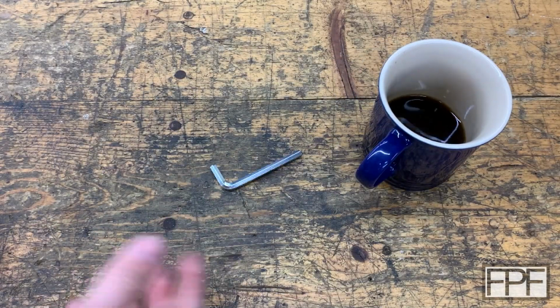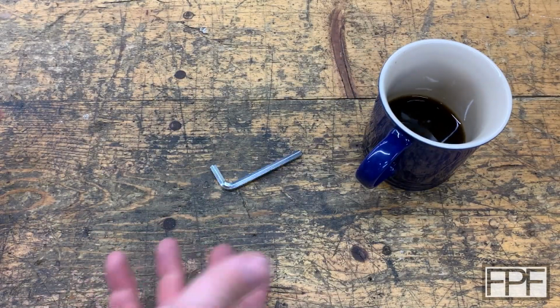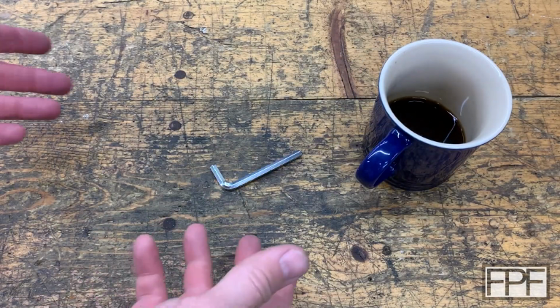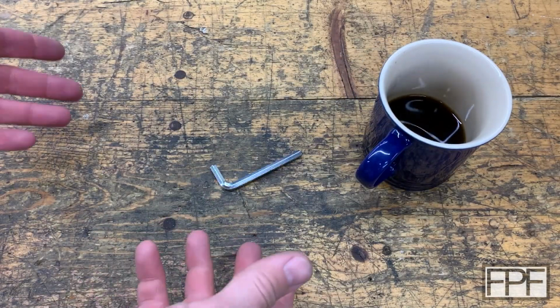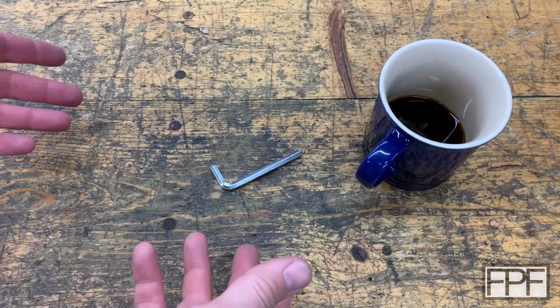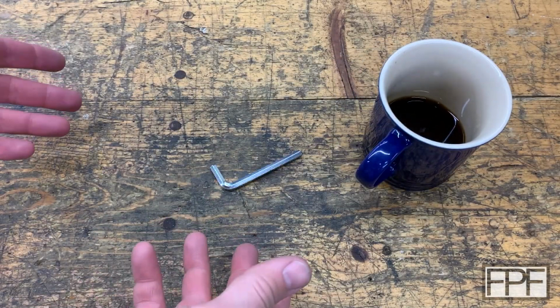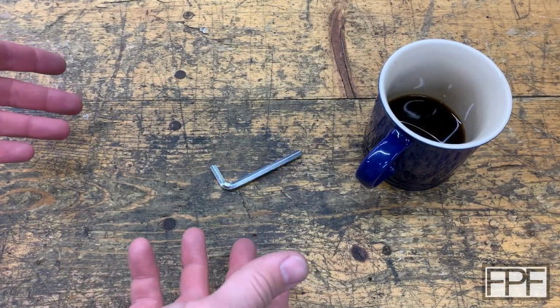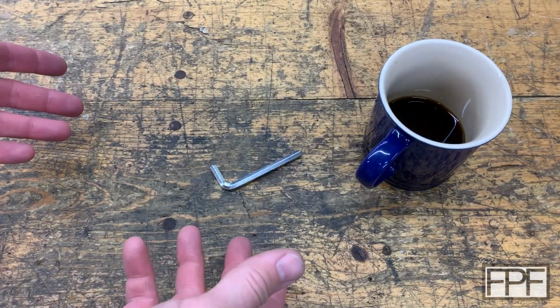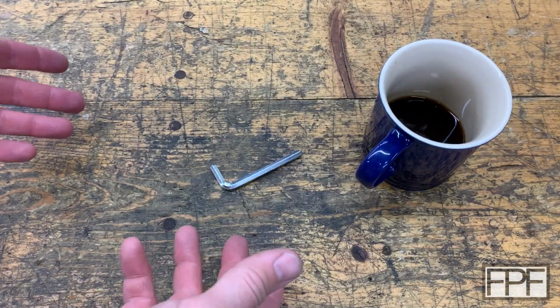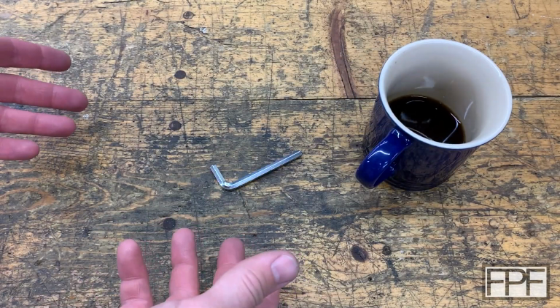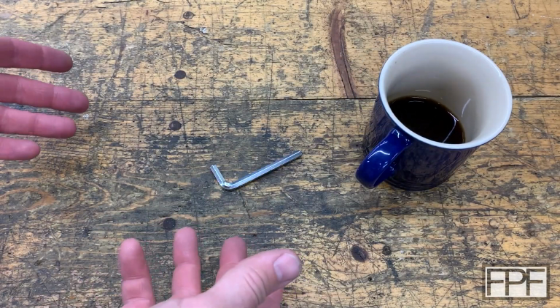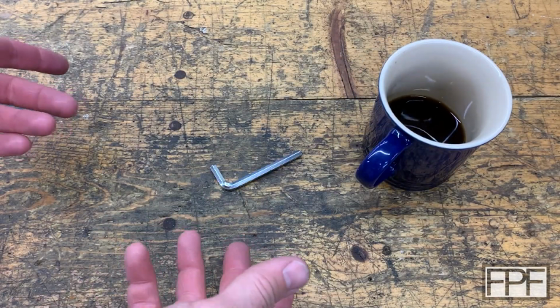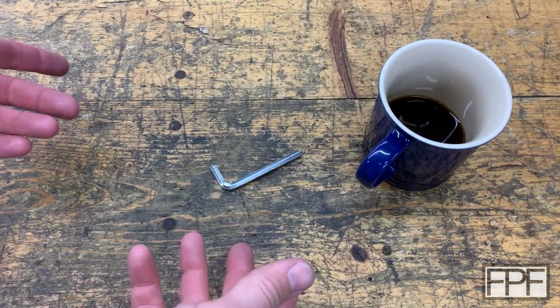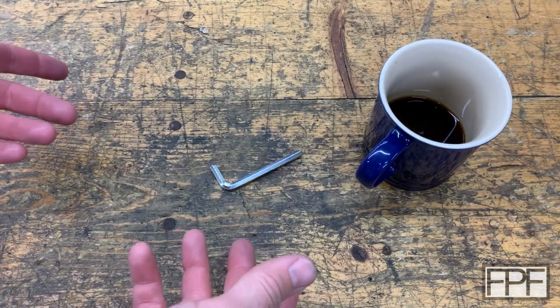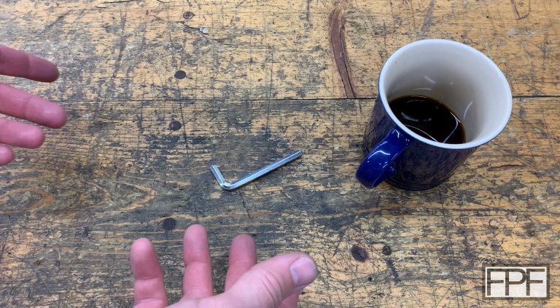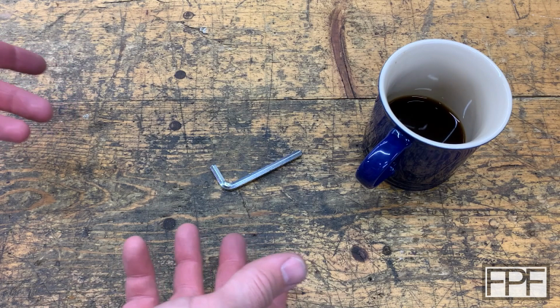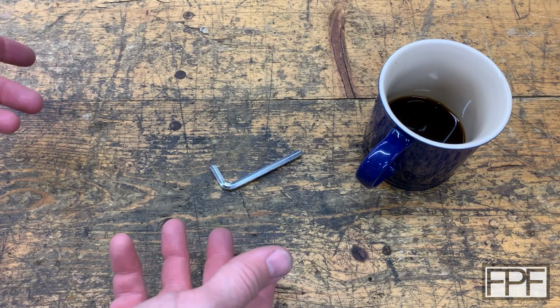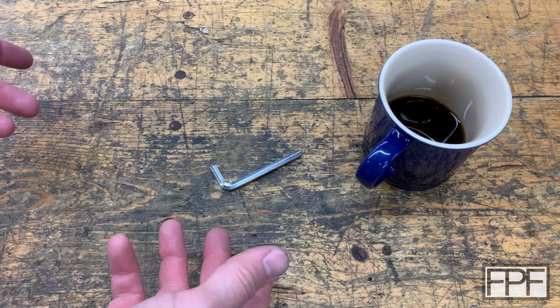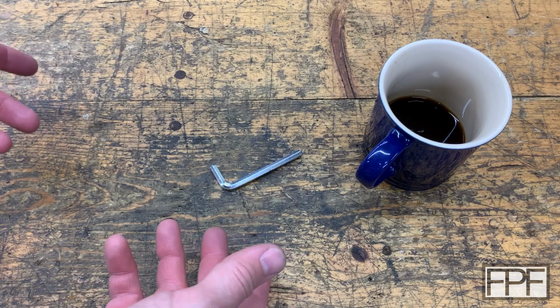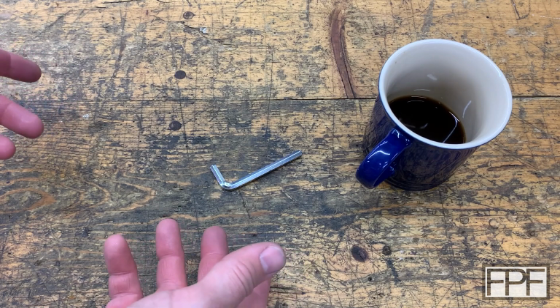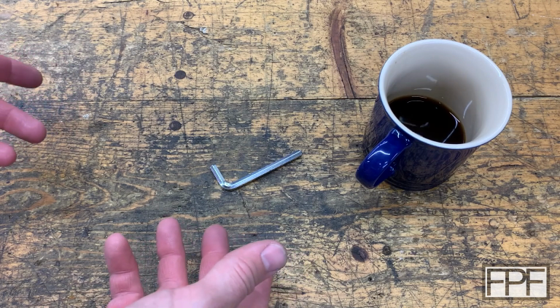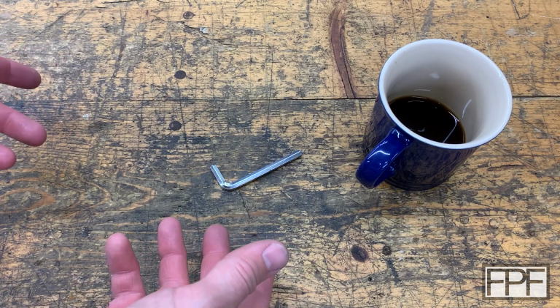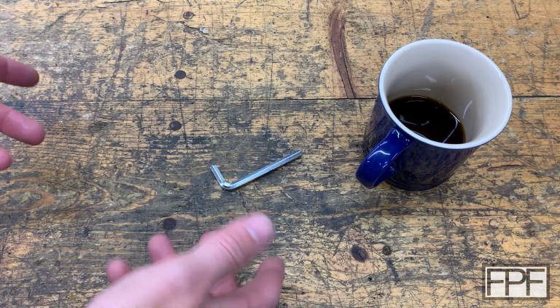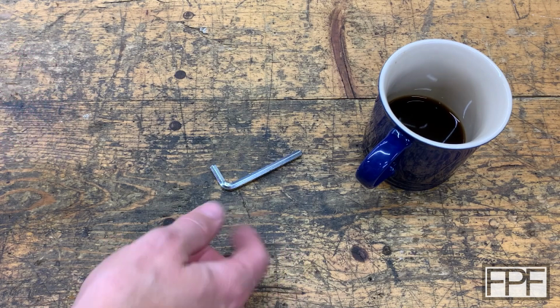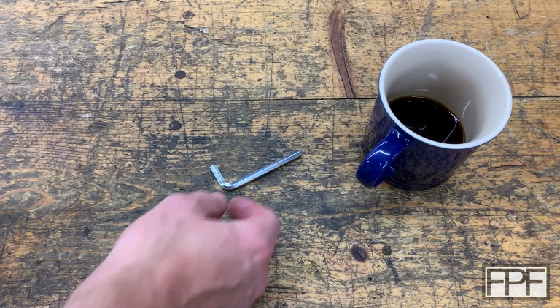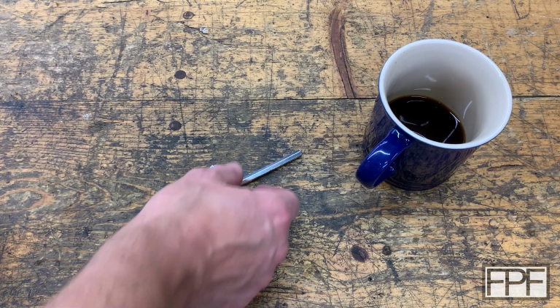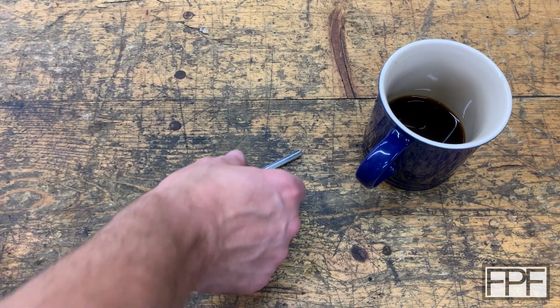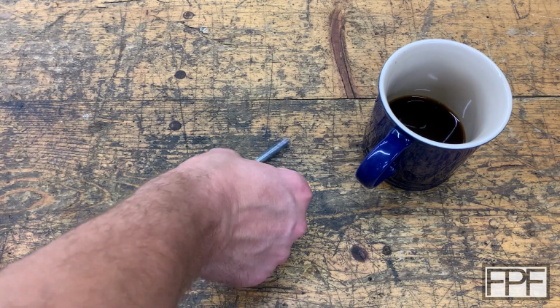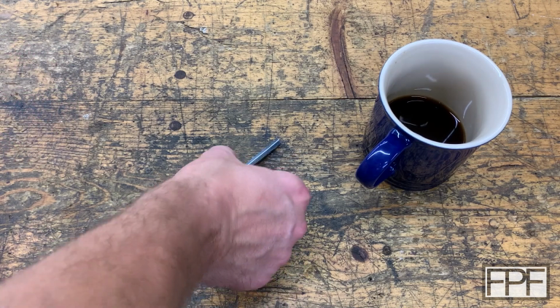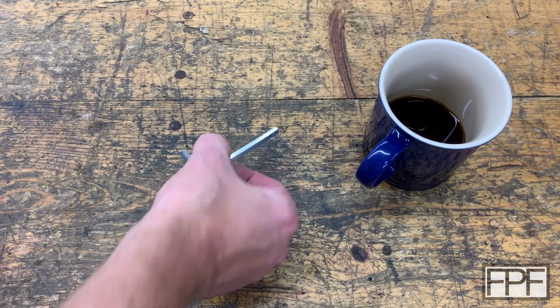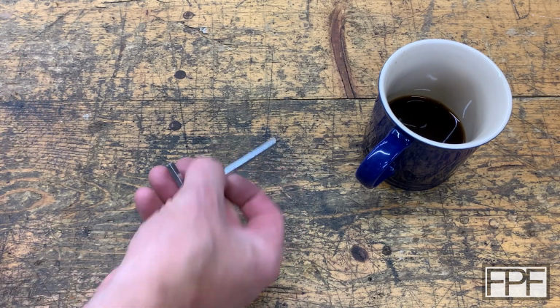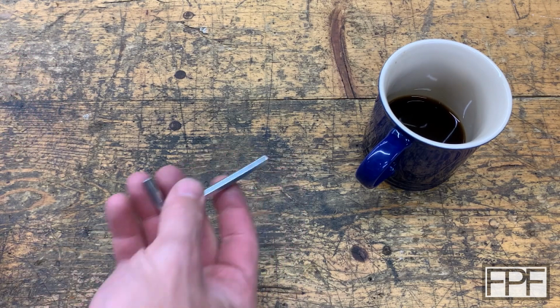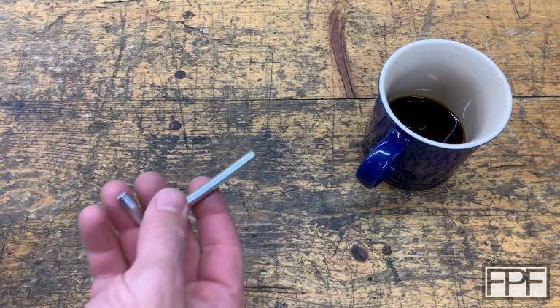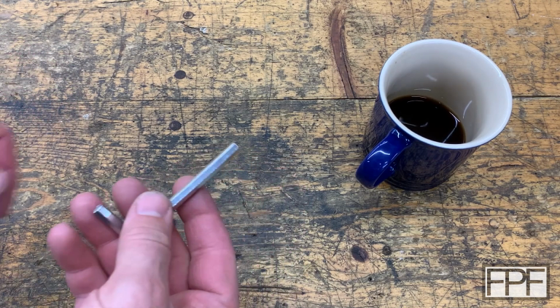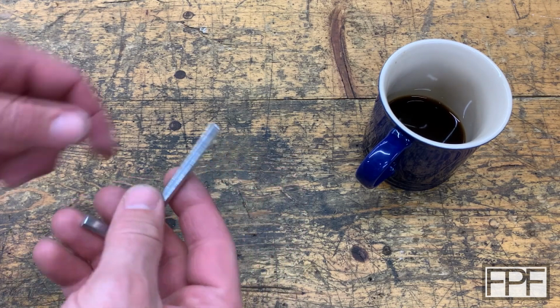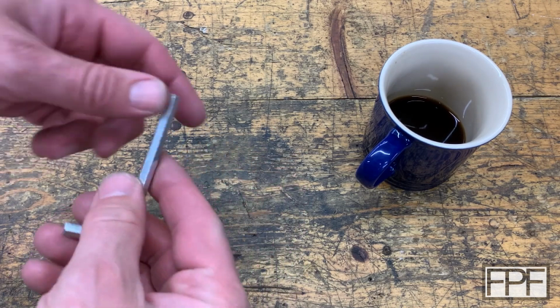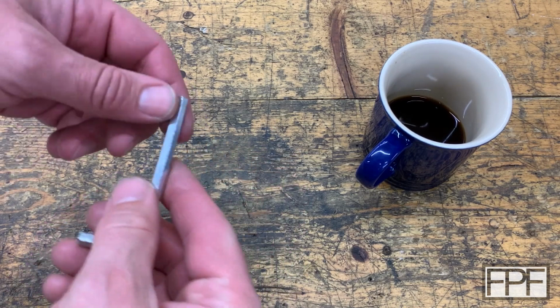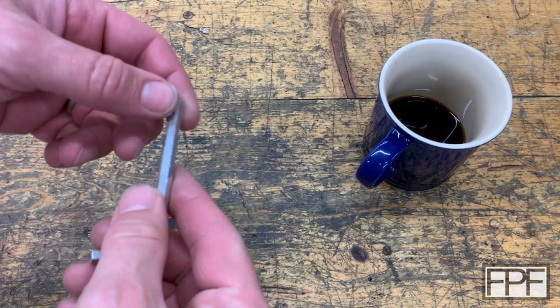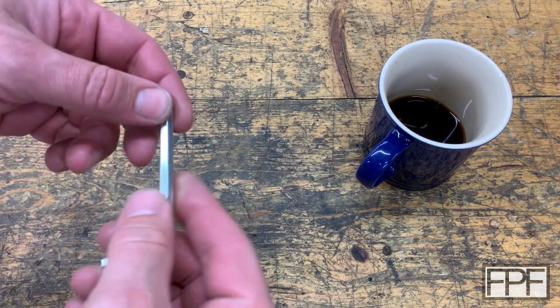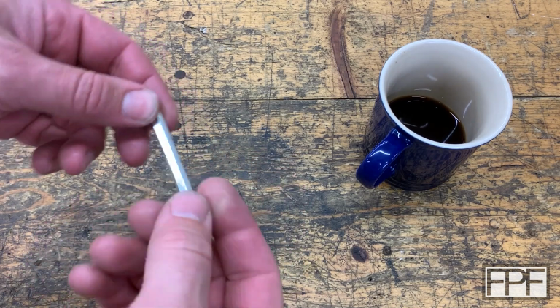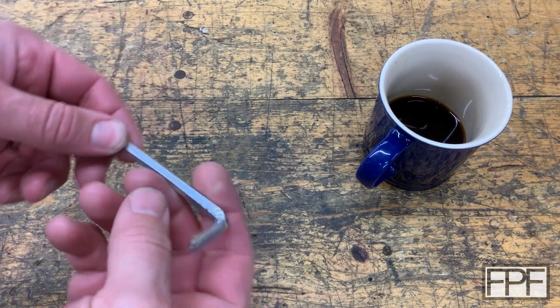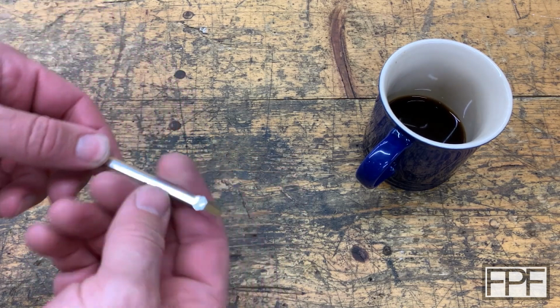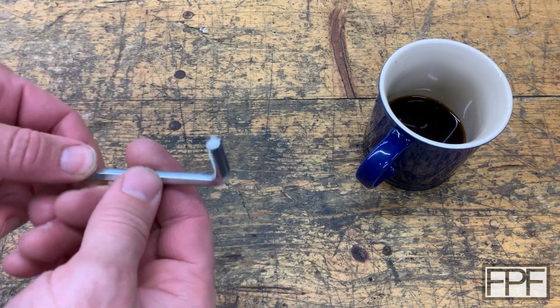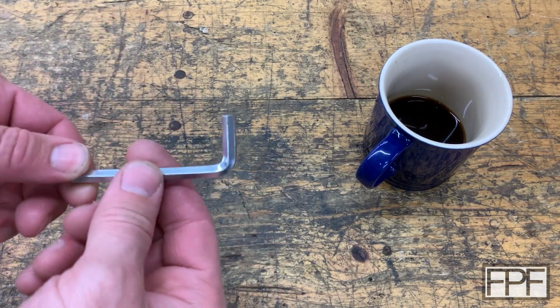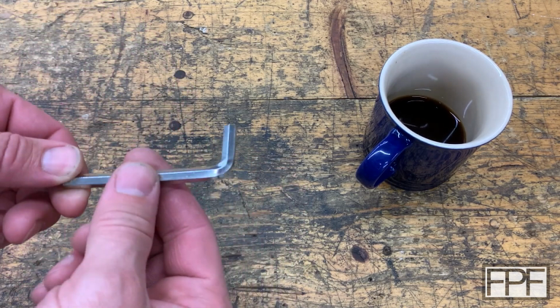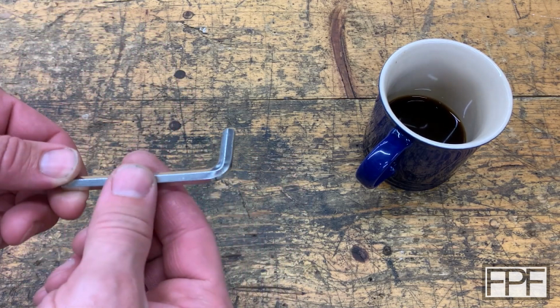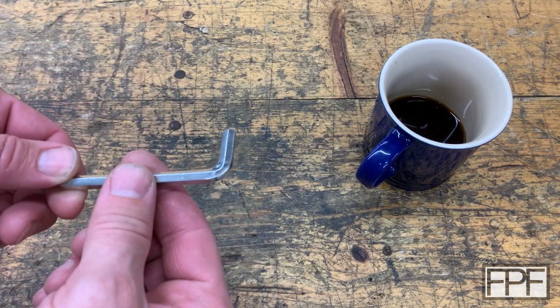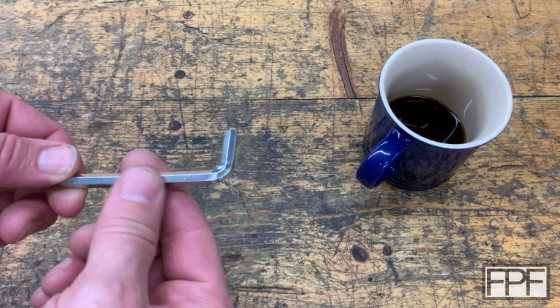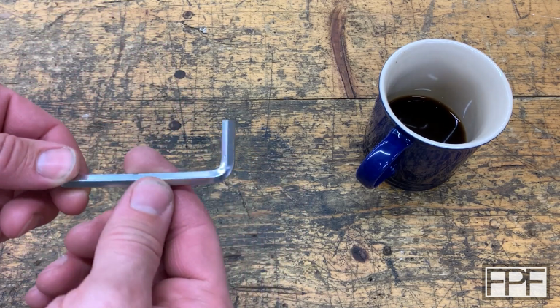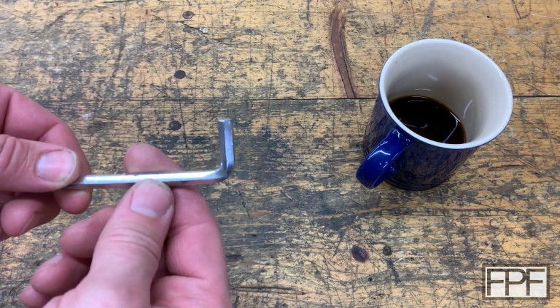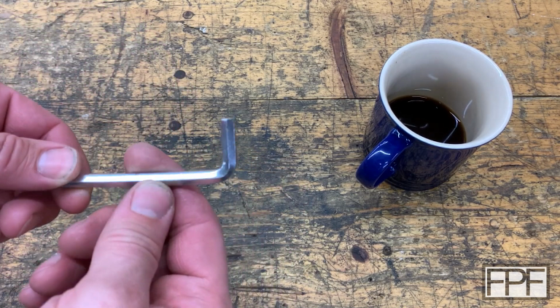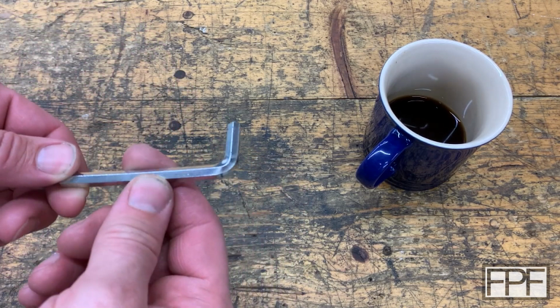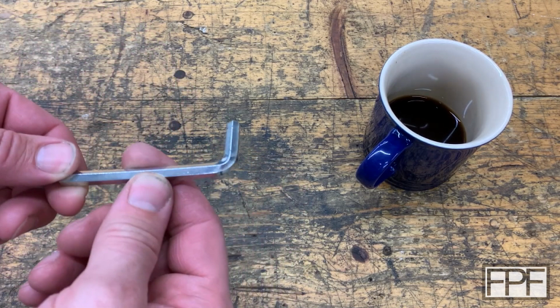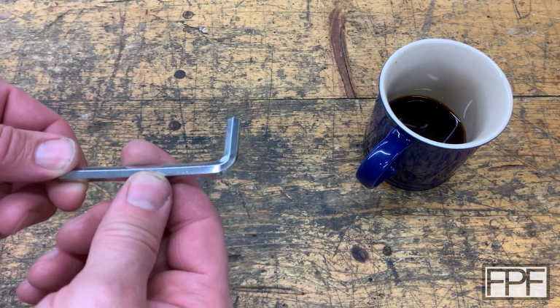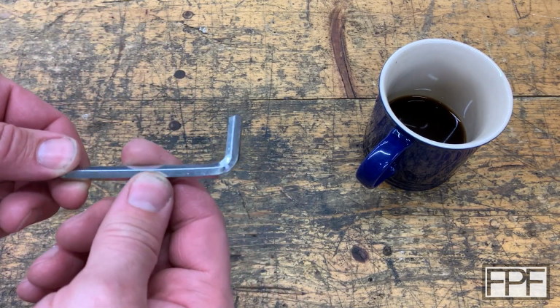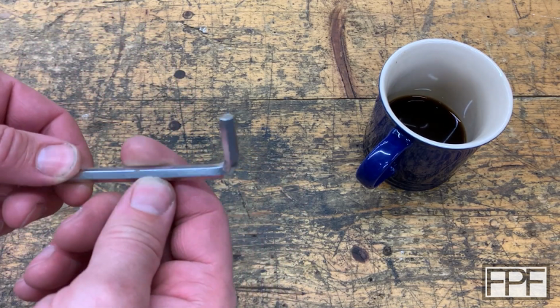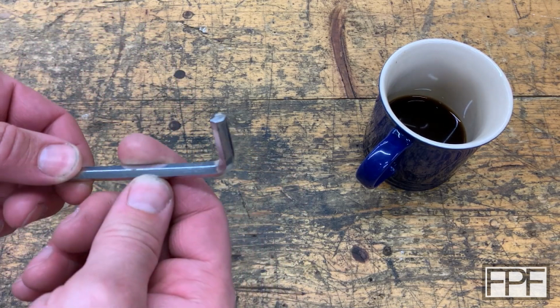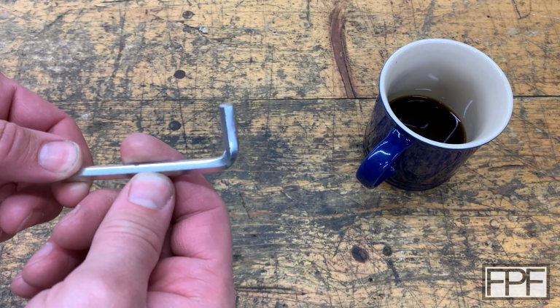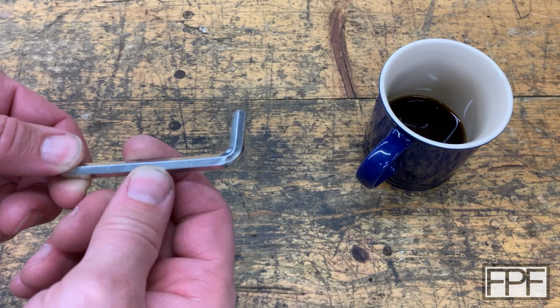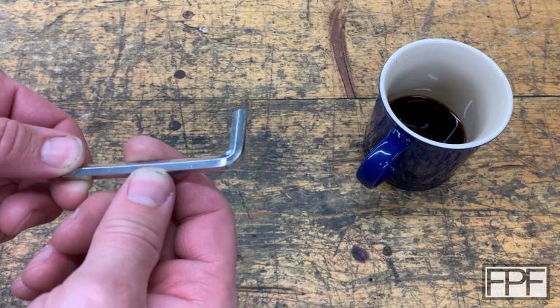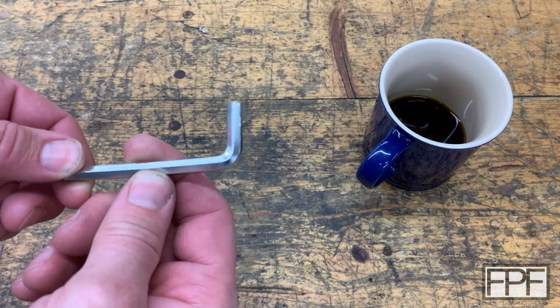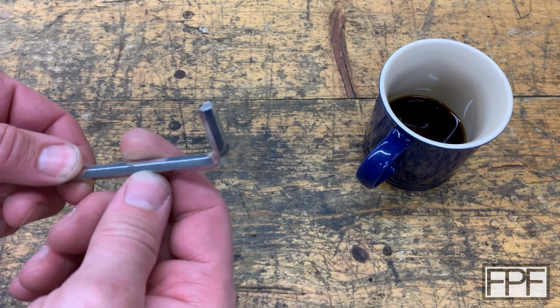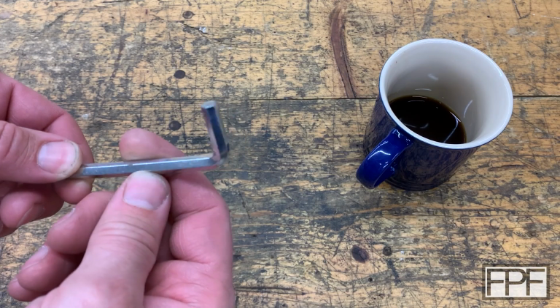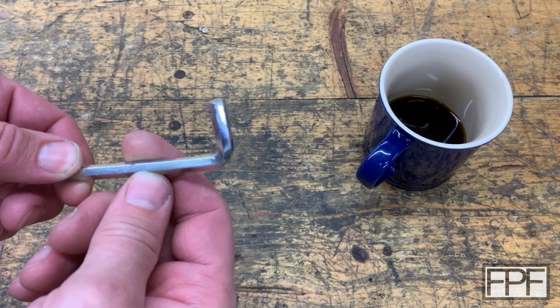Hey guys and welcome to Functional Print Friday. So what we have on the bench this week is an Allen key — but why? What is it for?